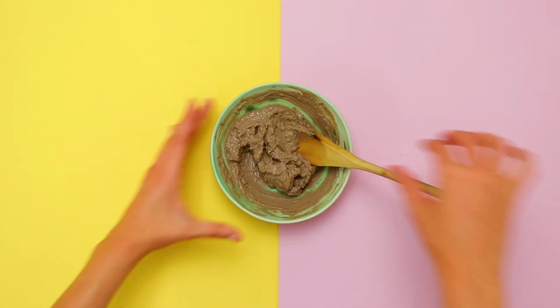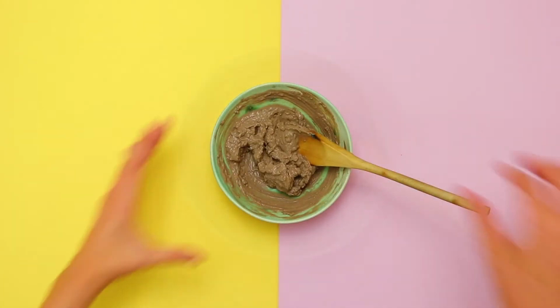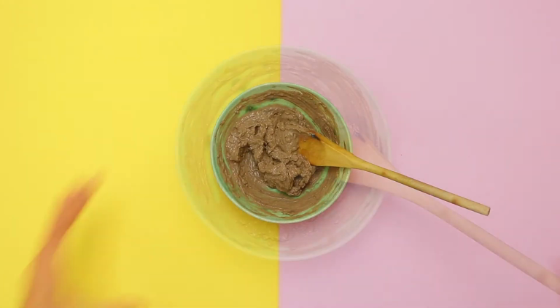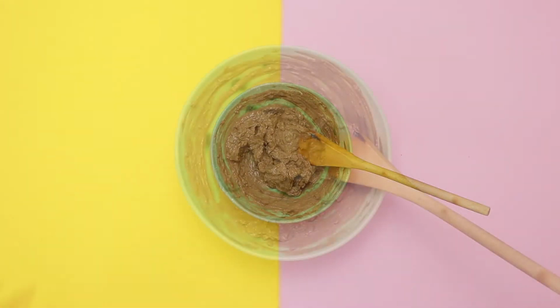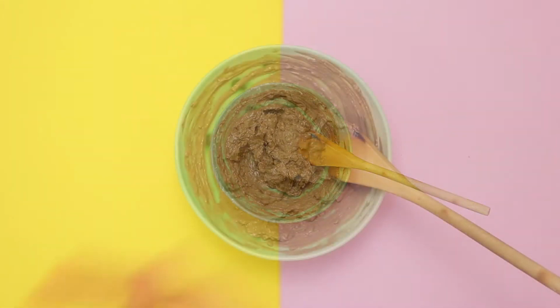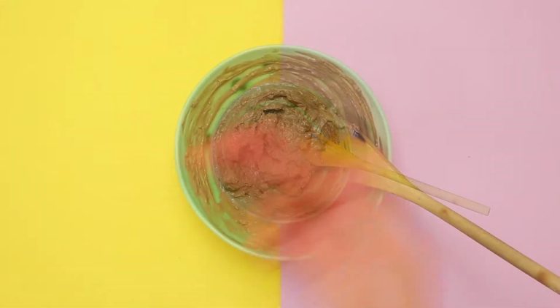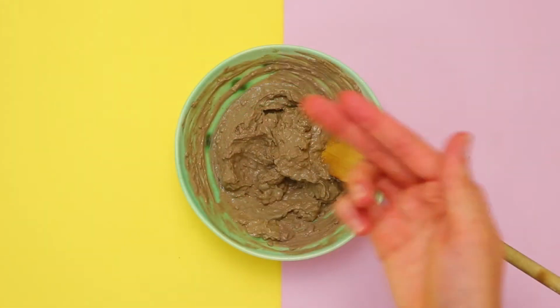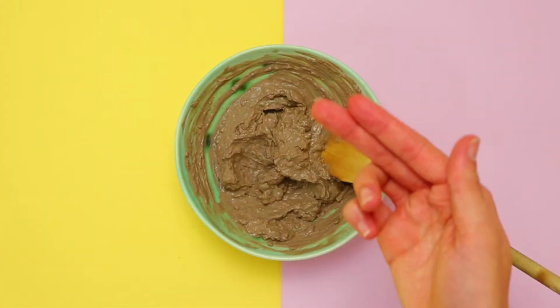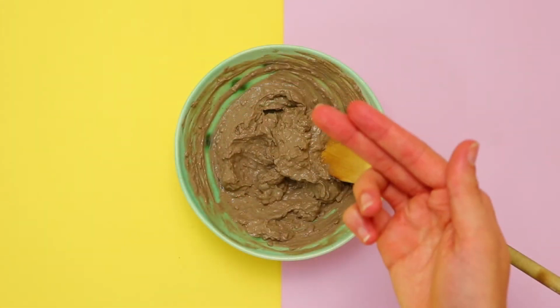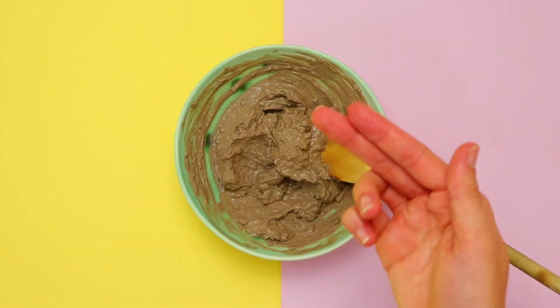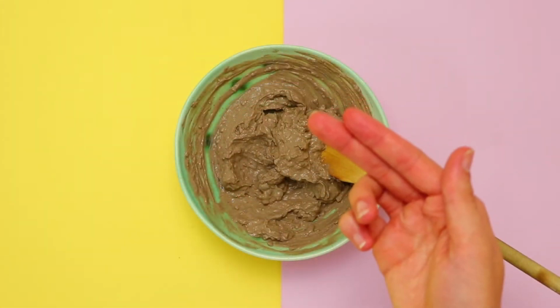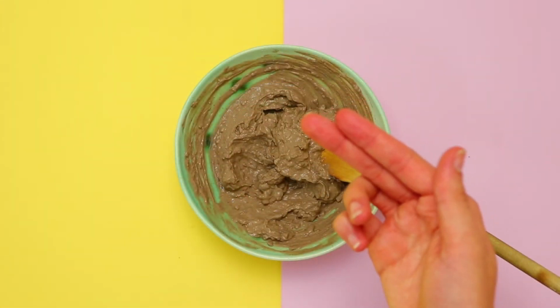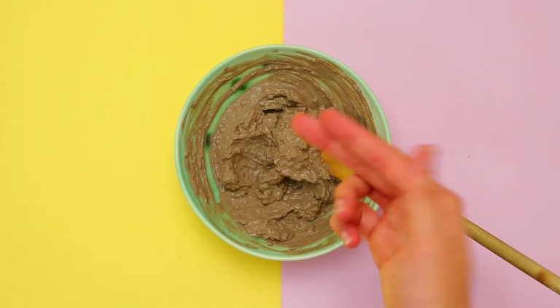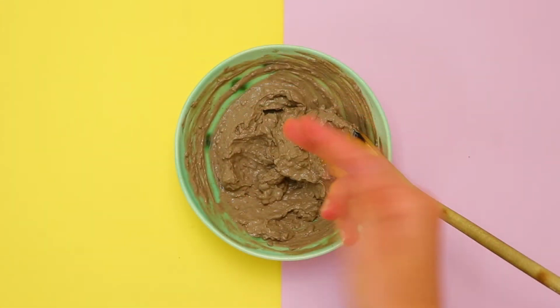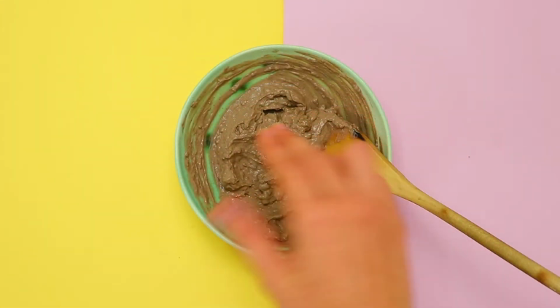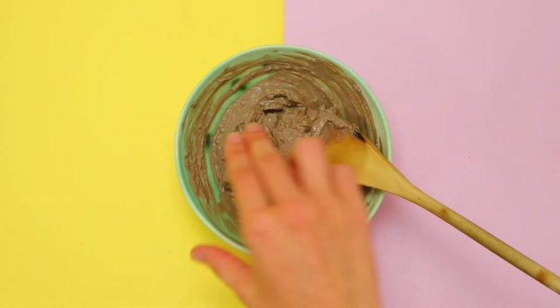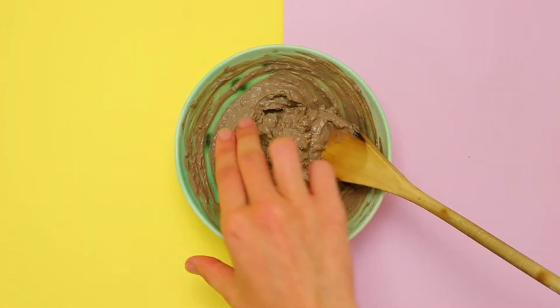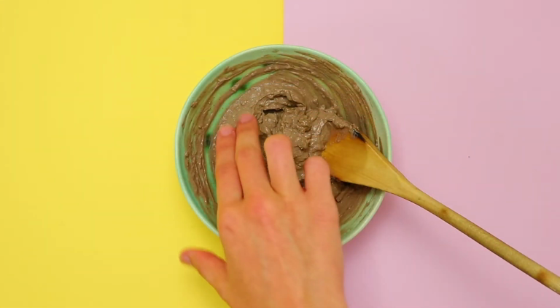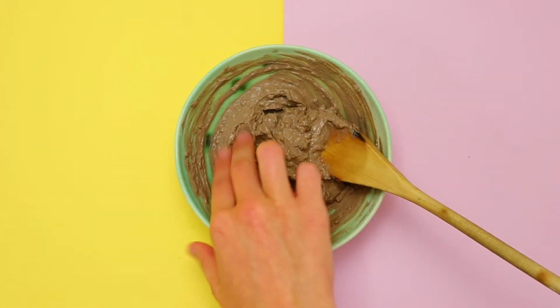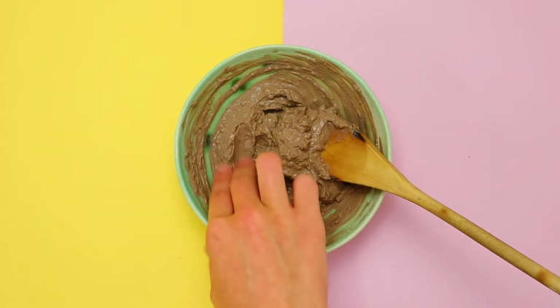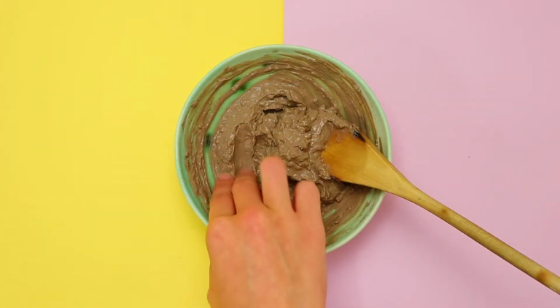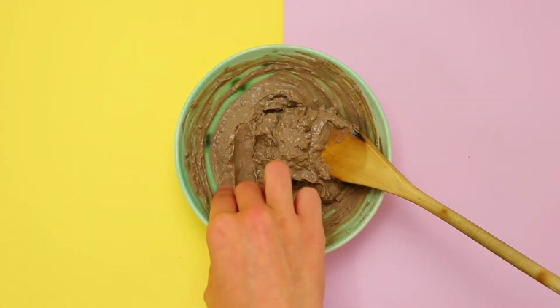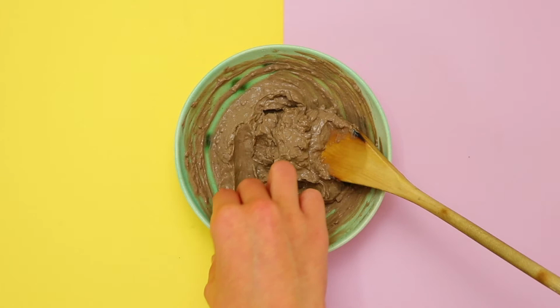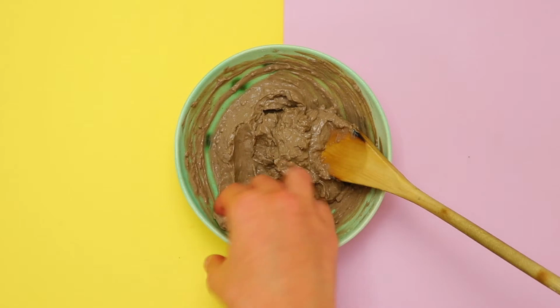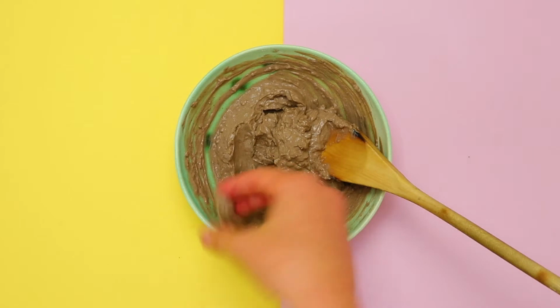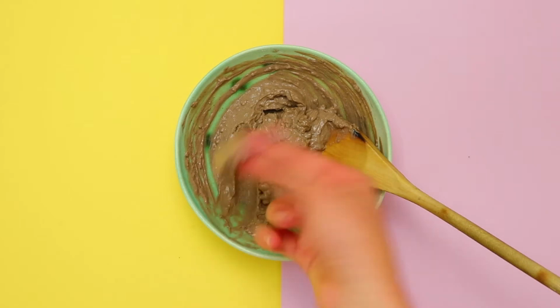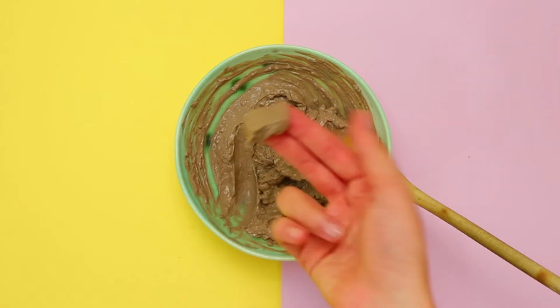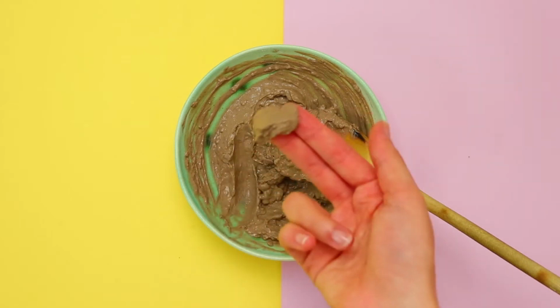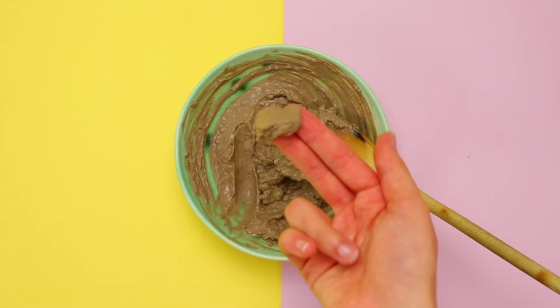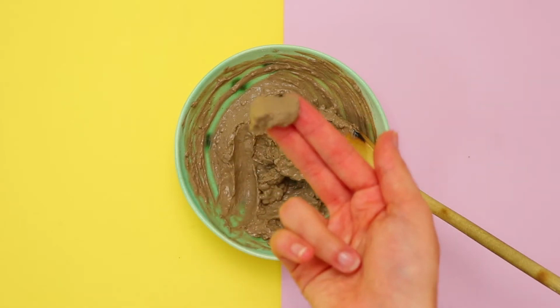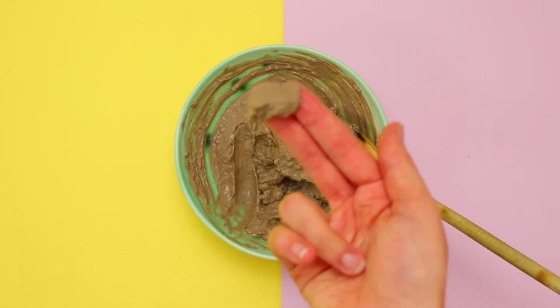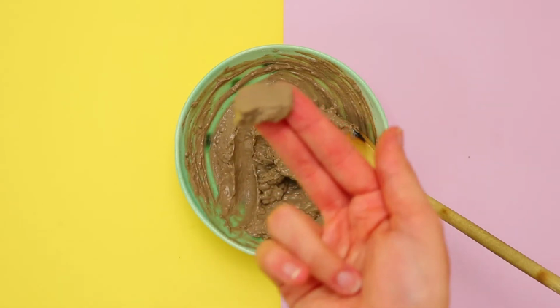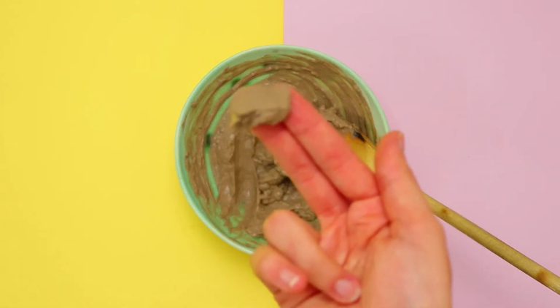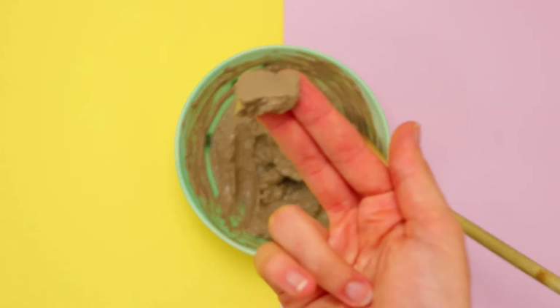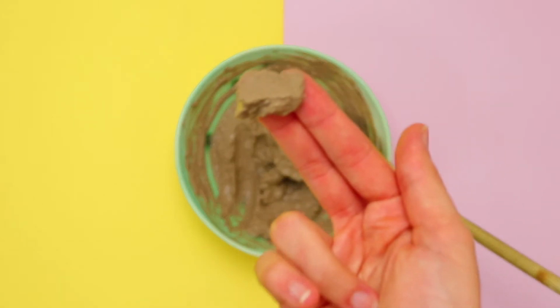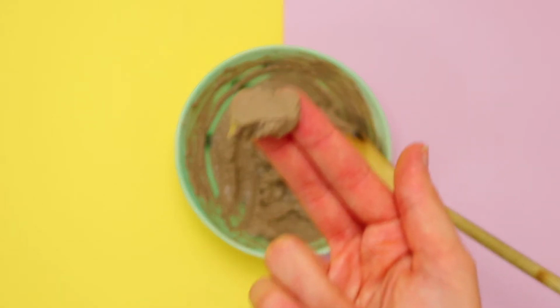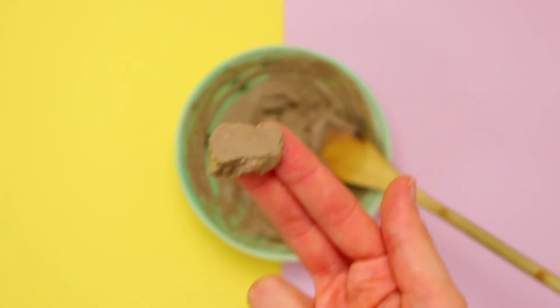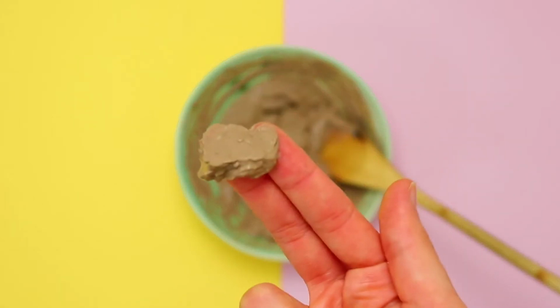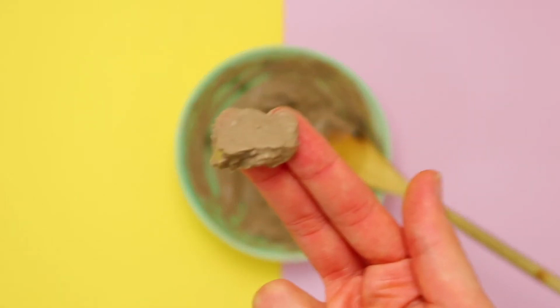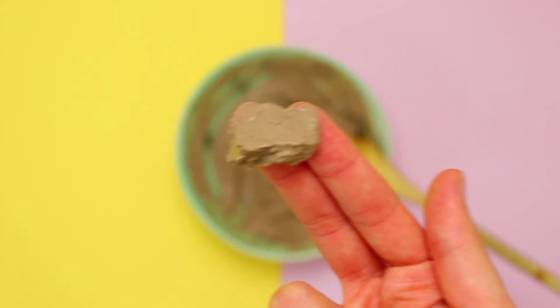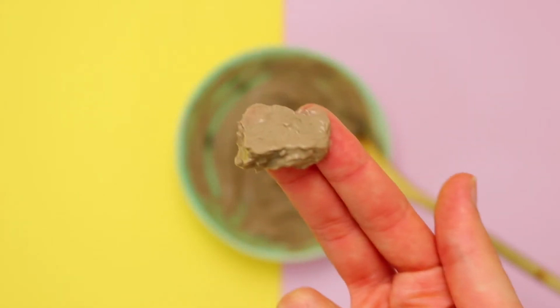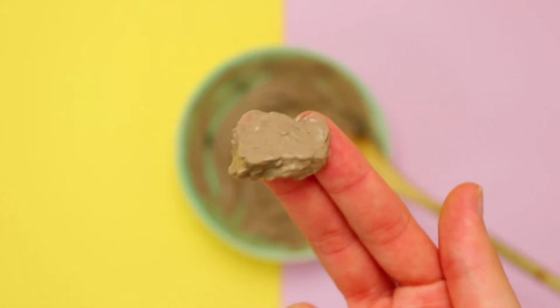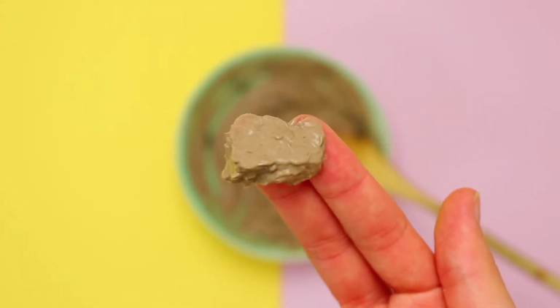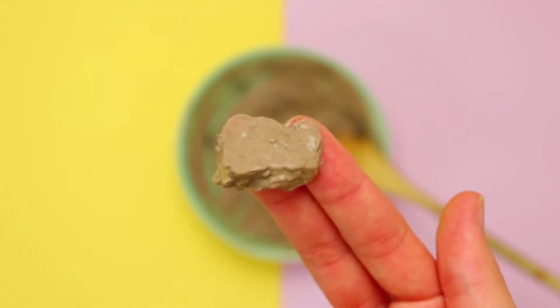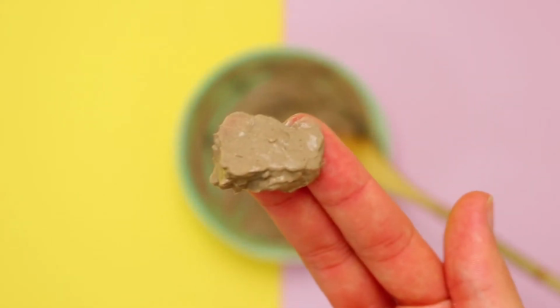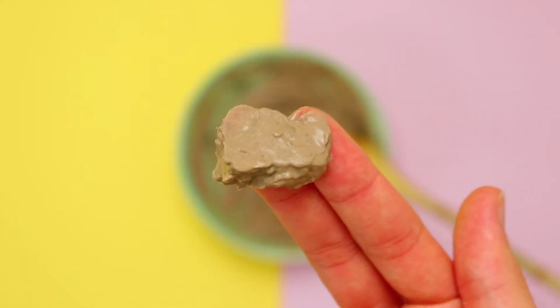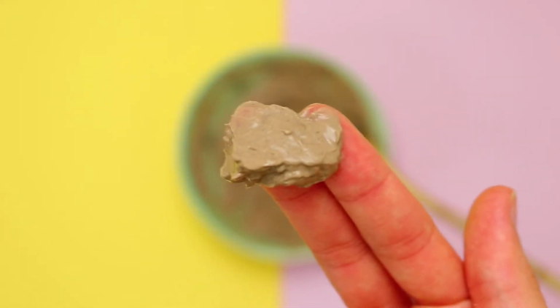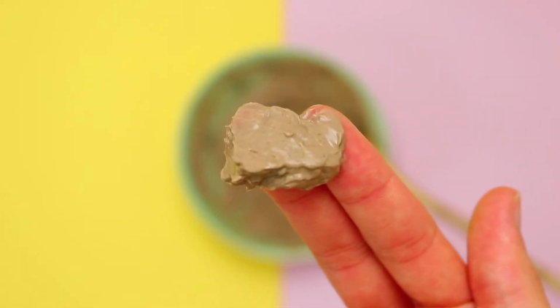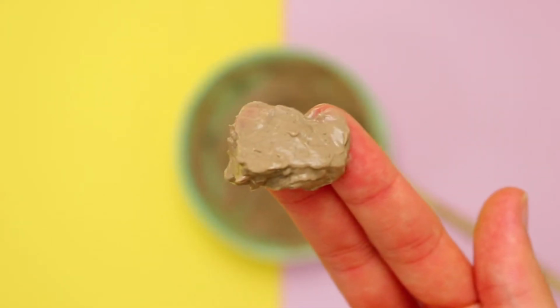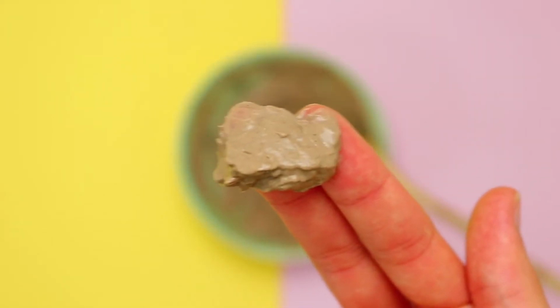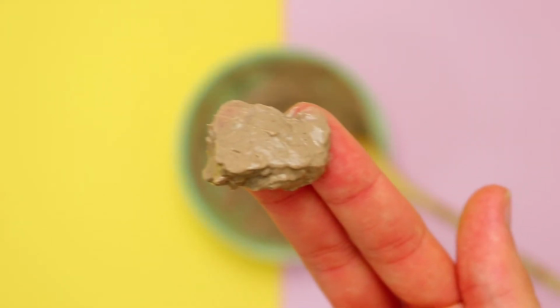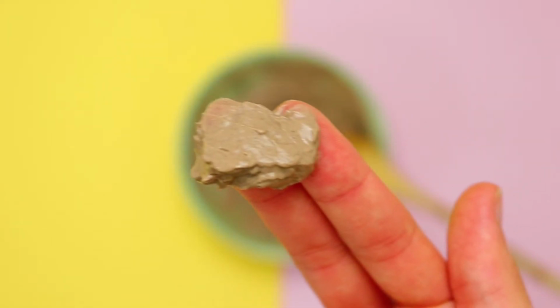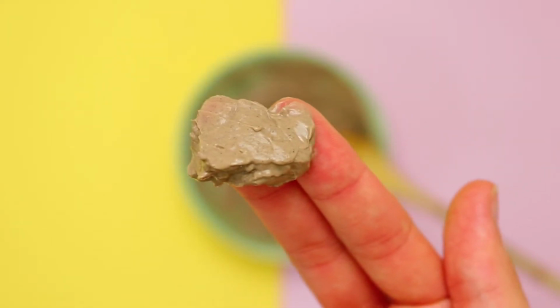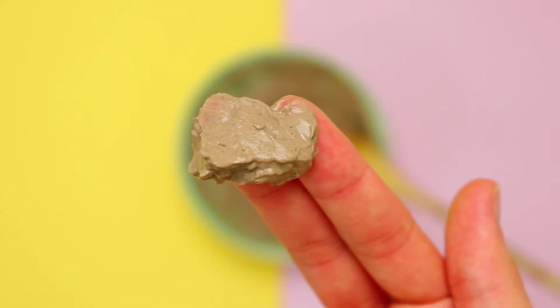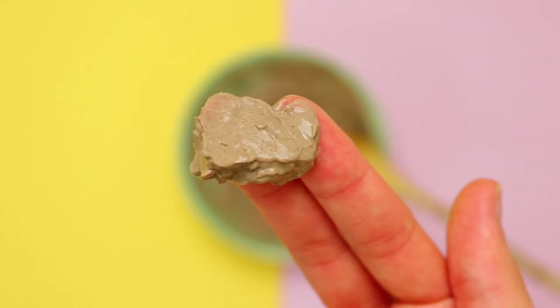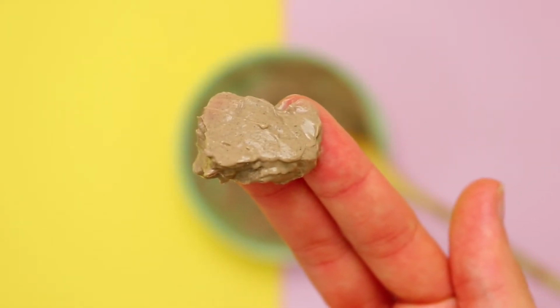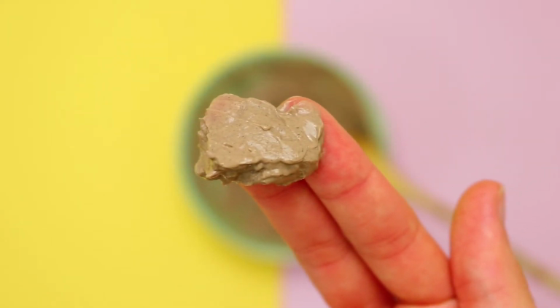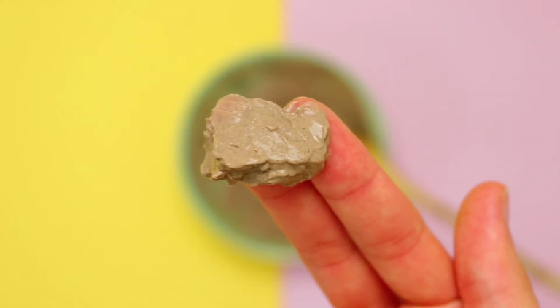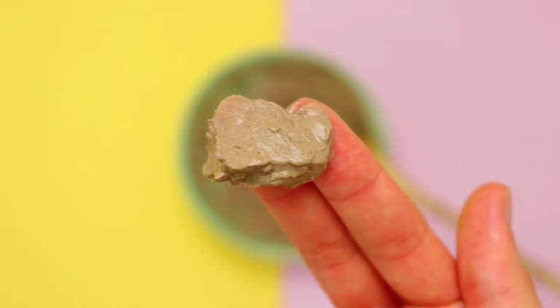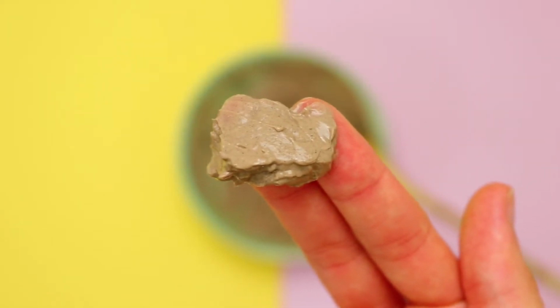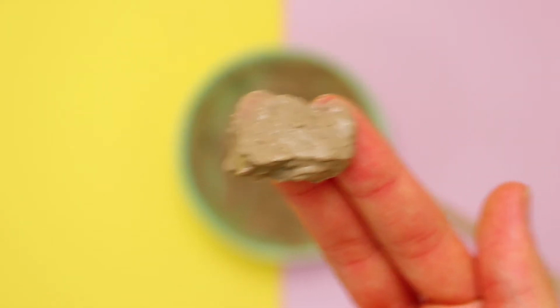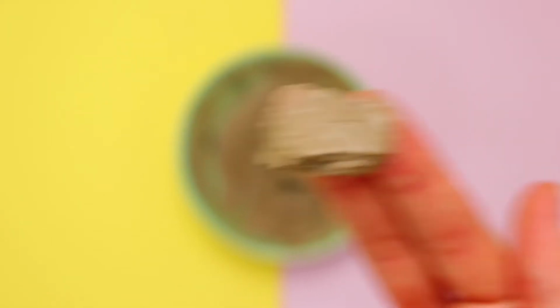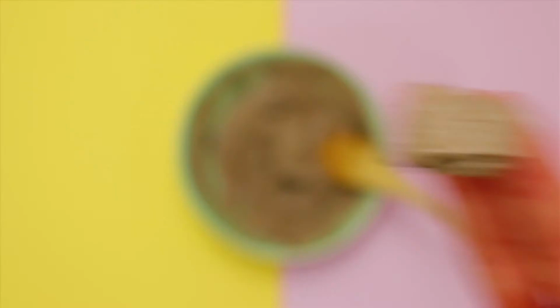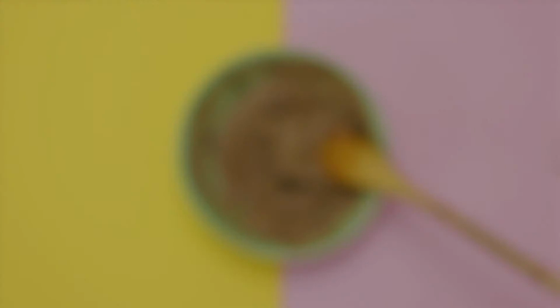Apply to your face avoiding the eye area and let it sit for around 15 minutes. Rinse the mask off after the time is up.